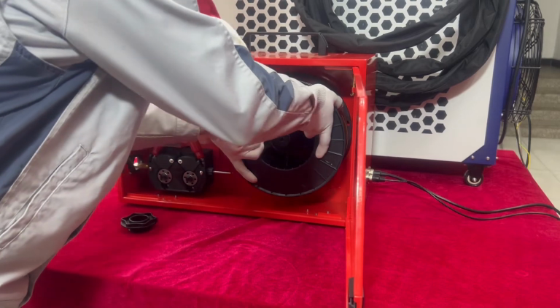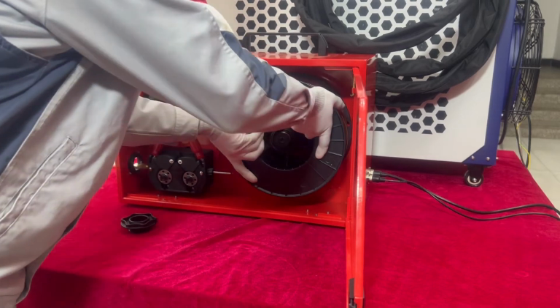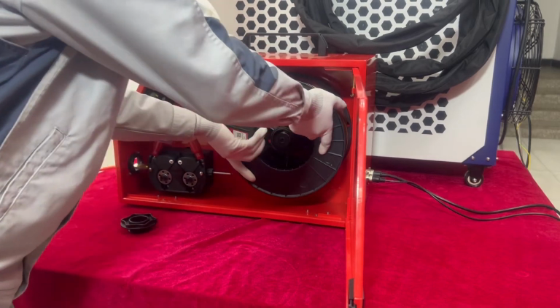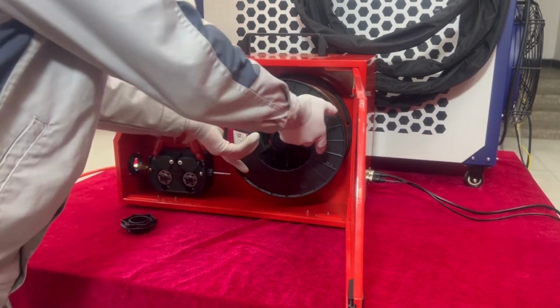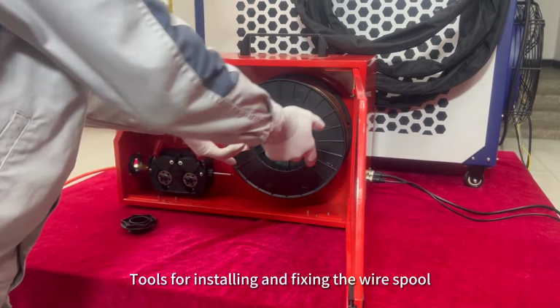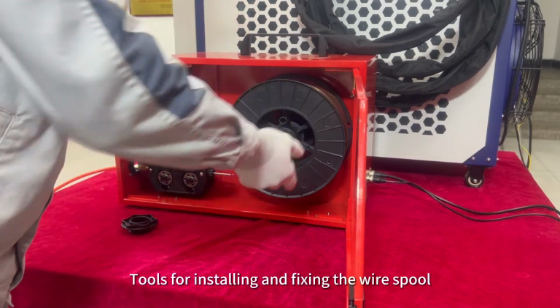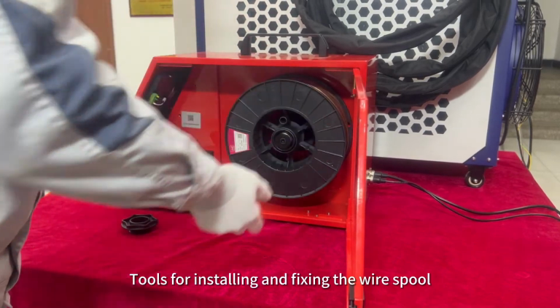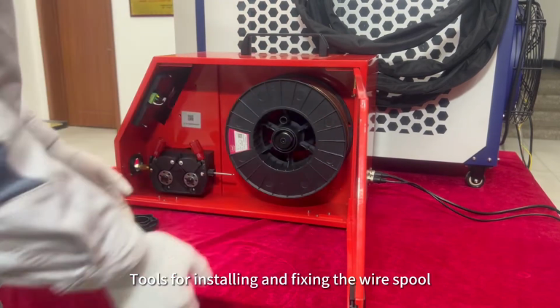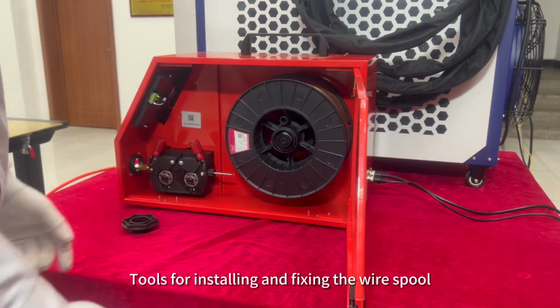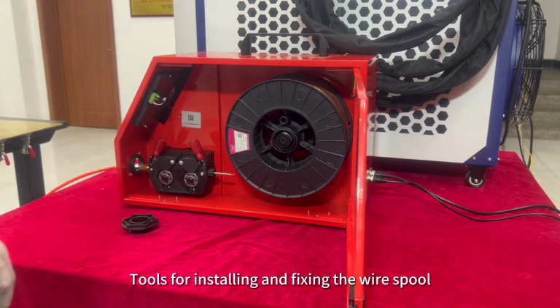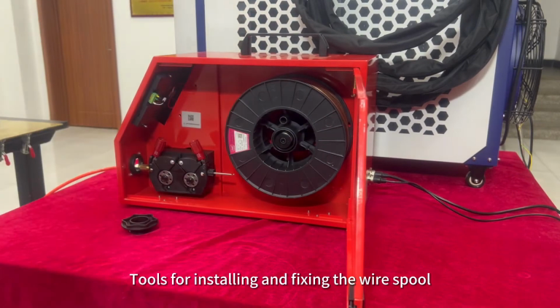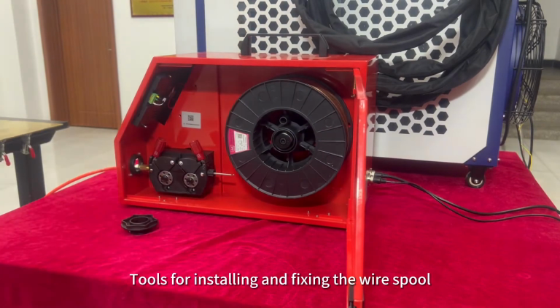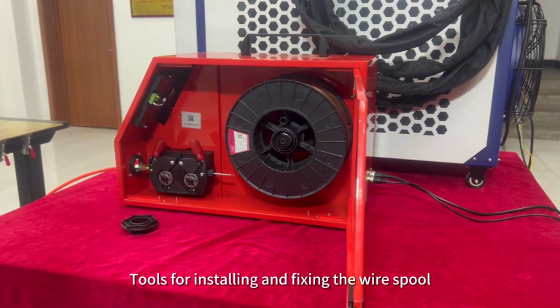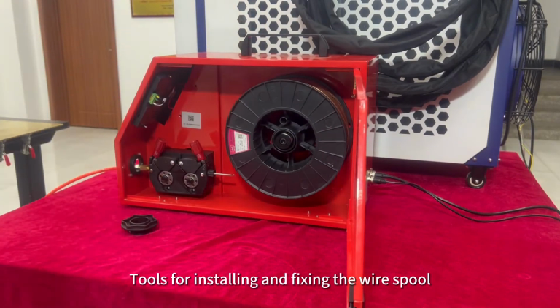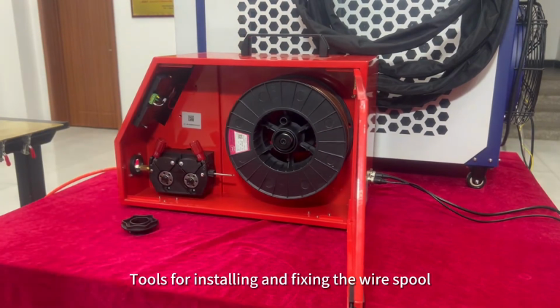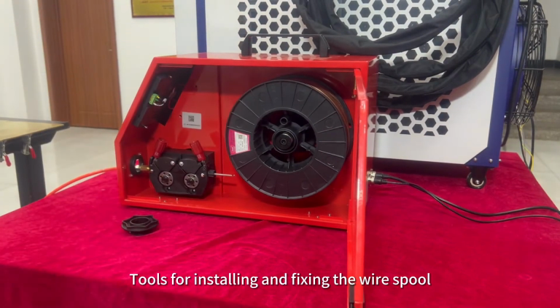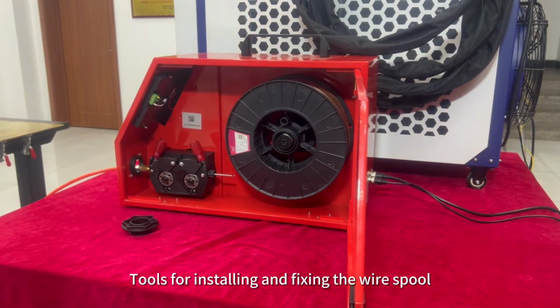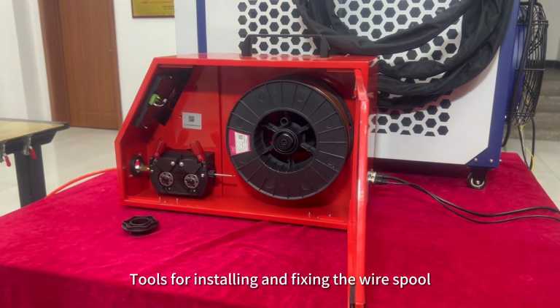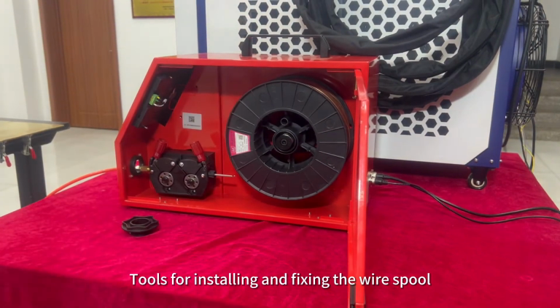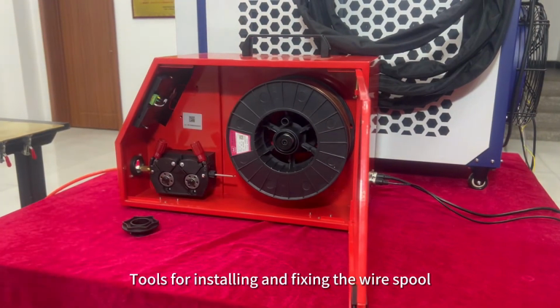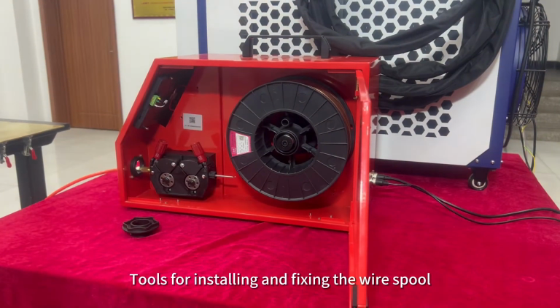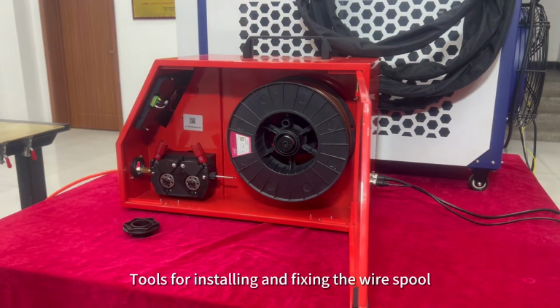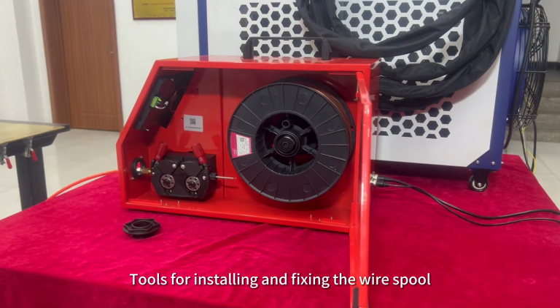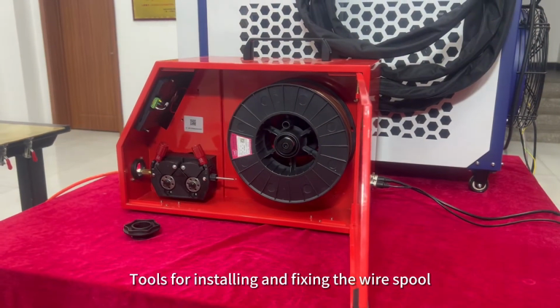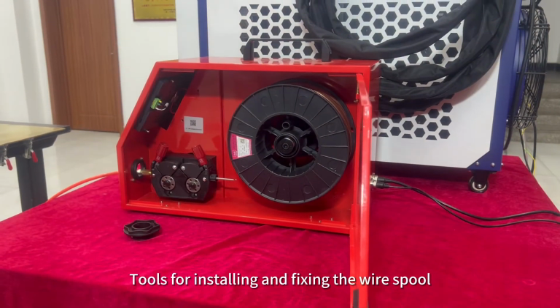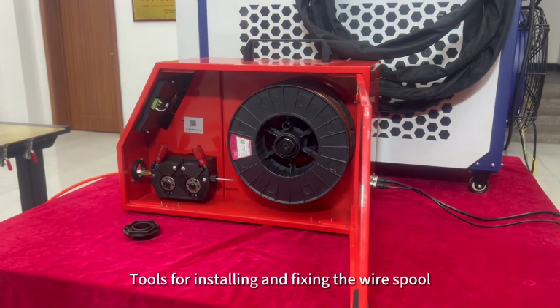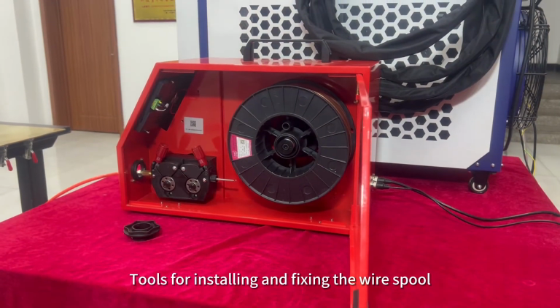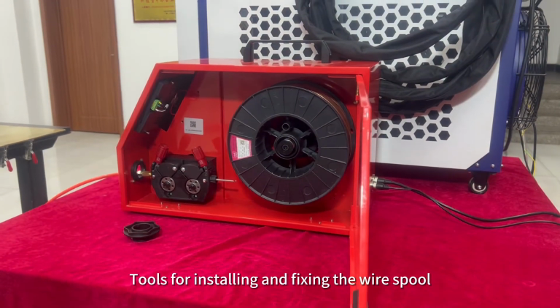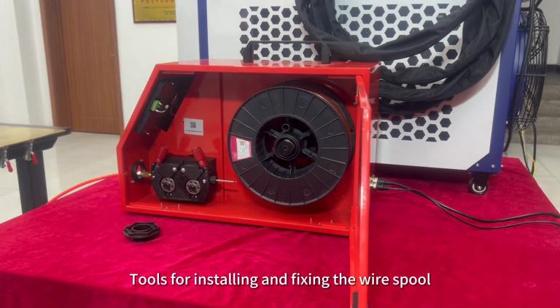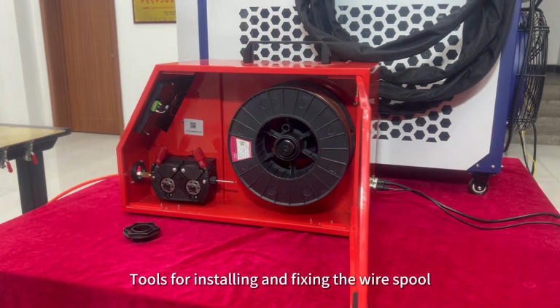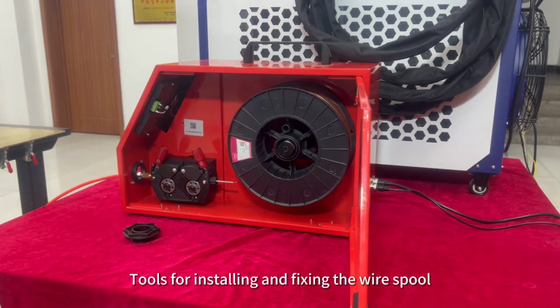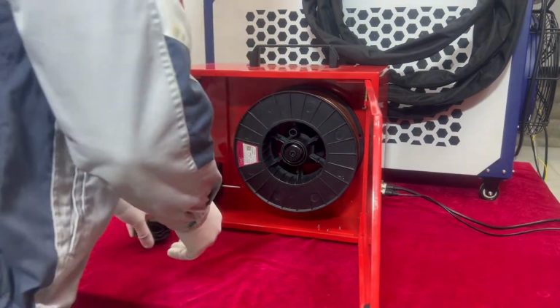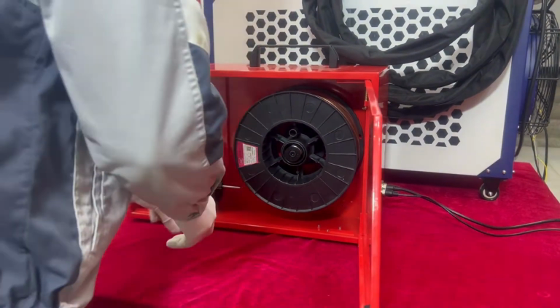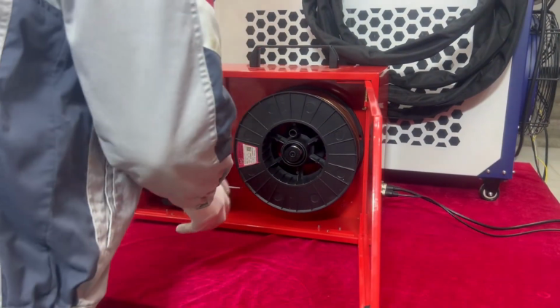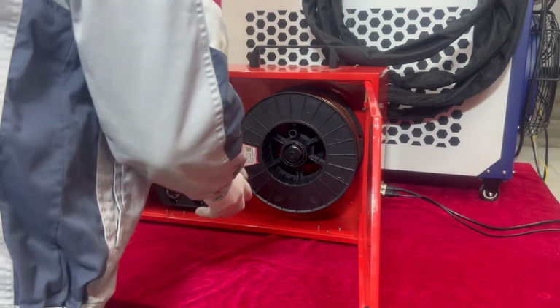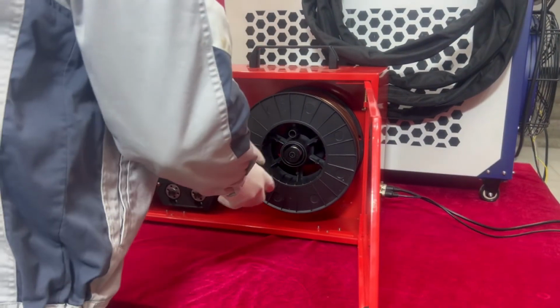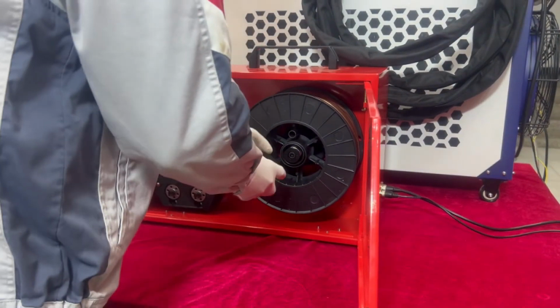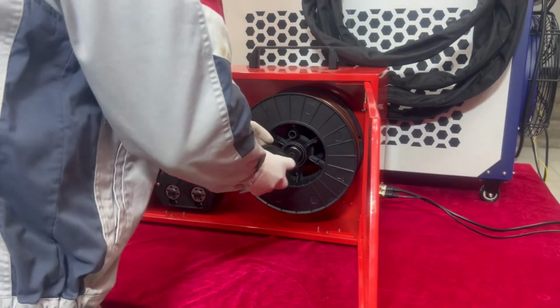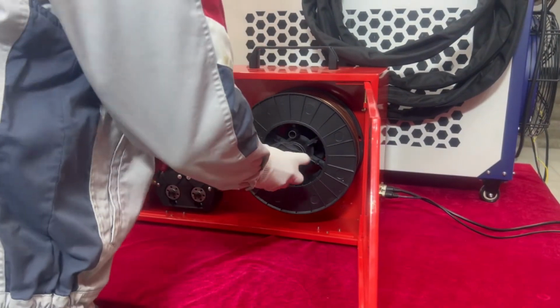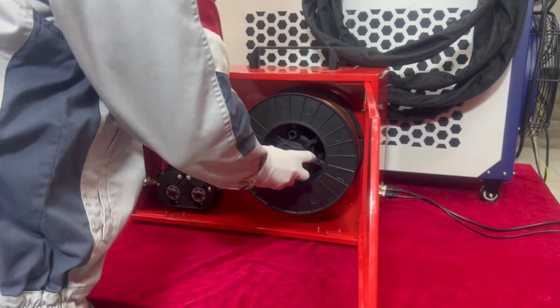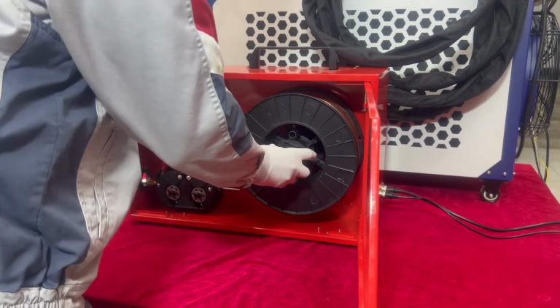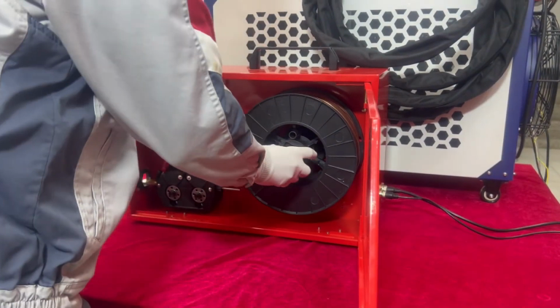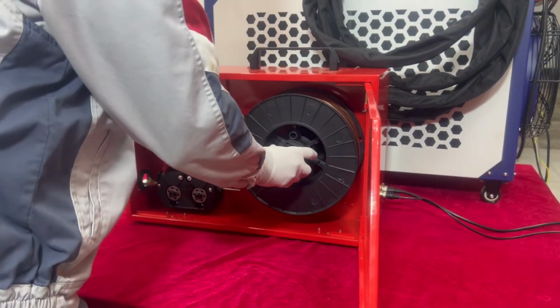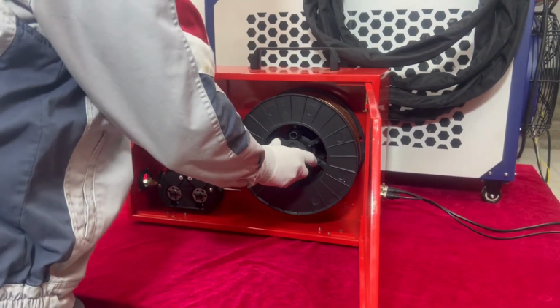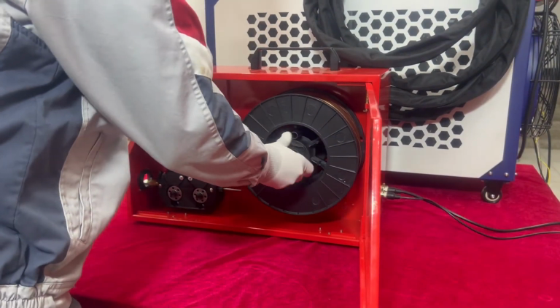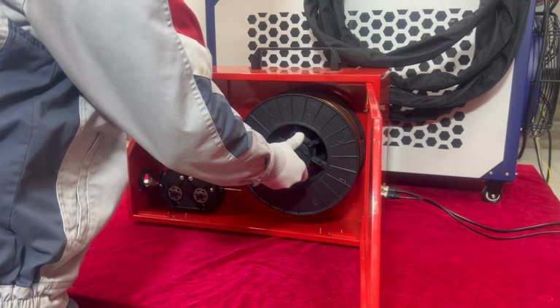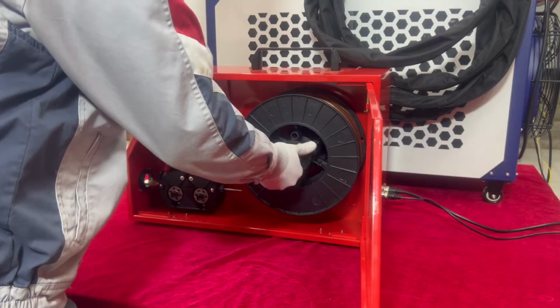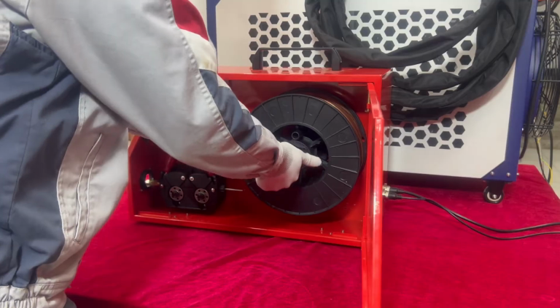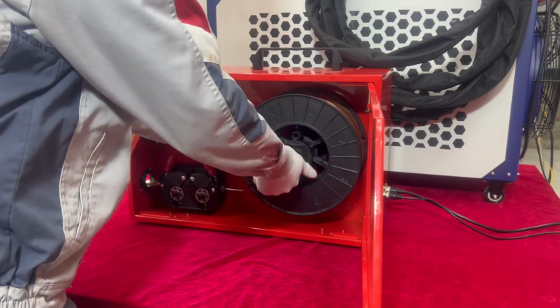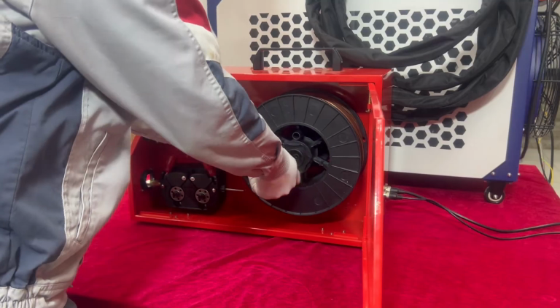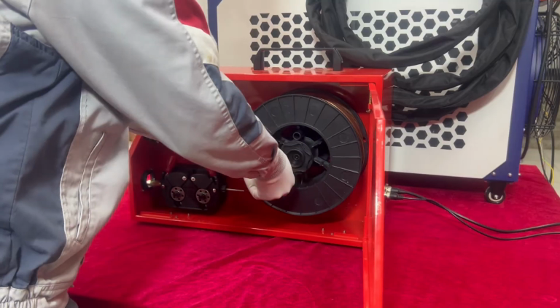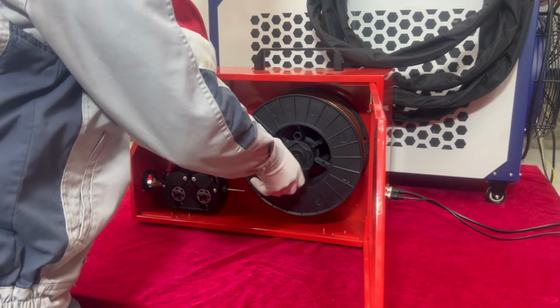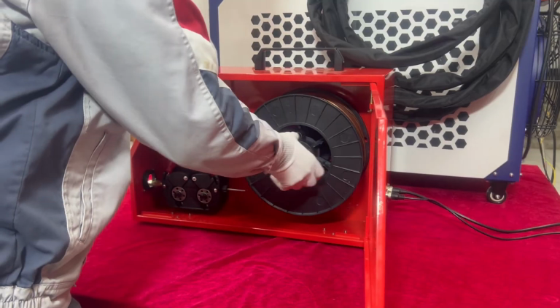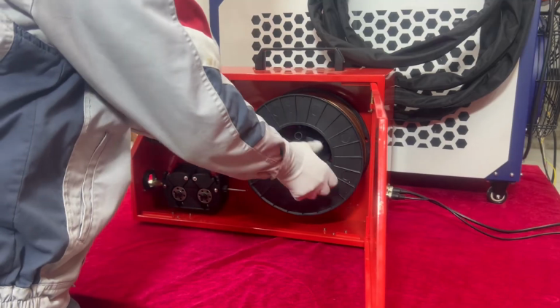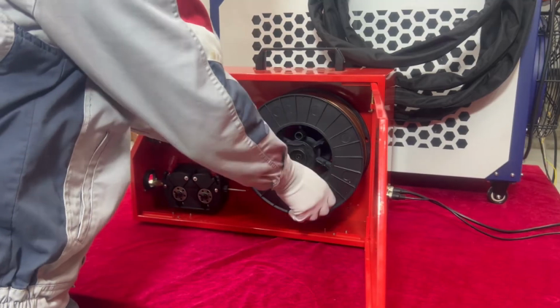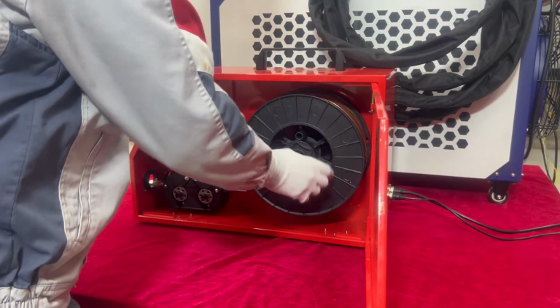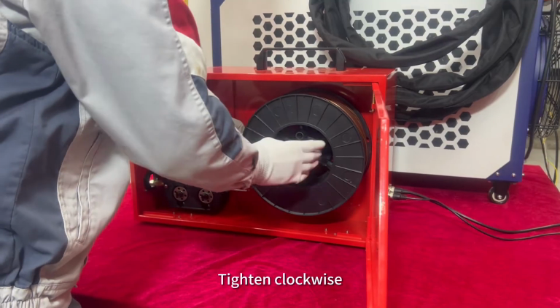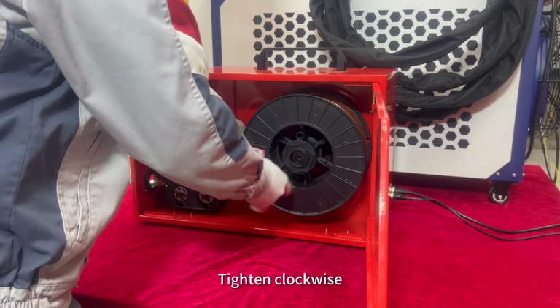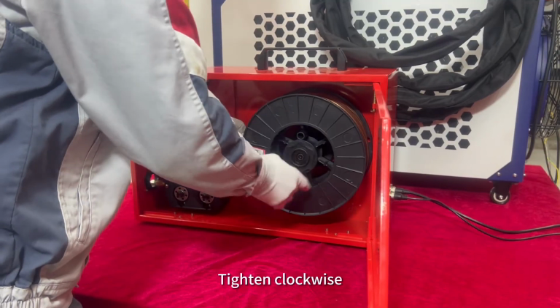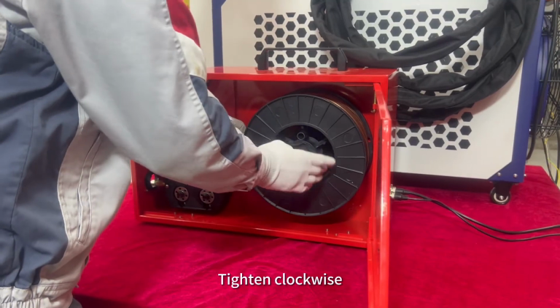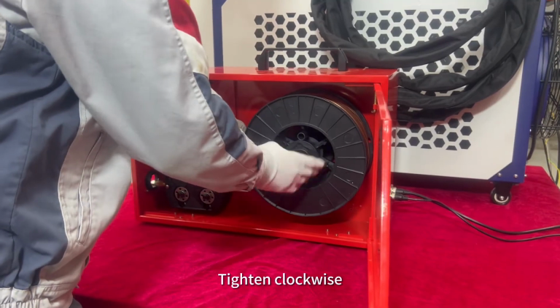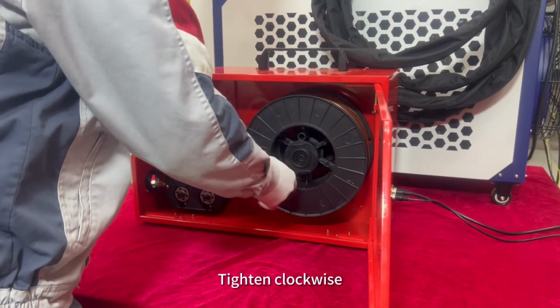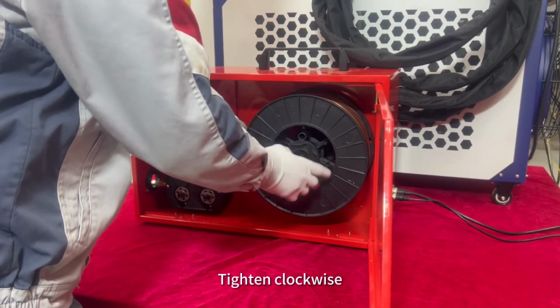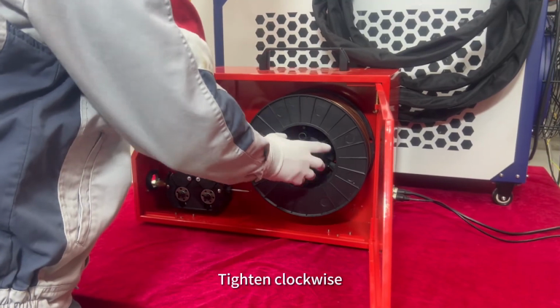Tools for installing and fixing the wire spool. Tighten clockwise.